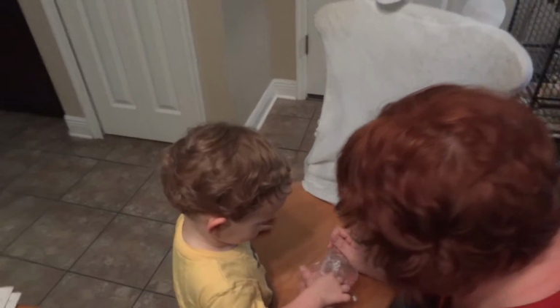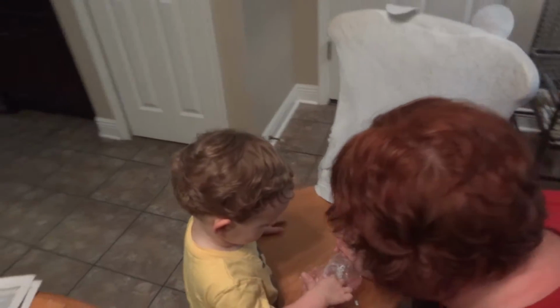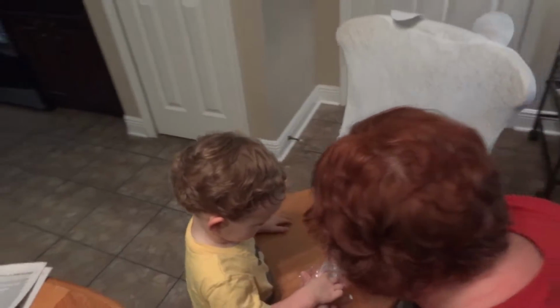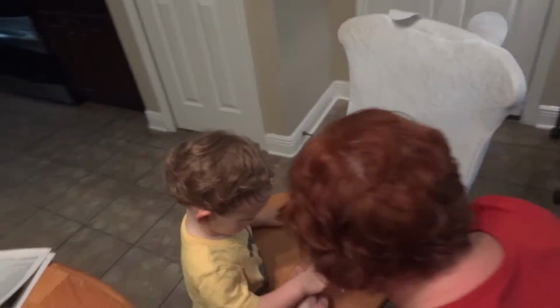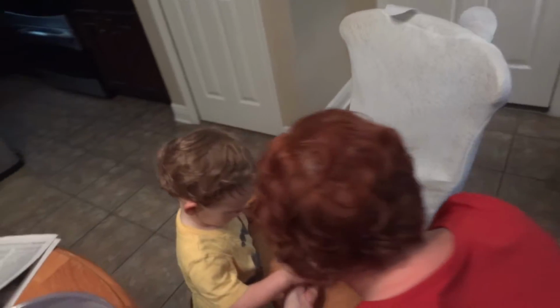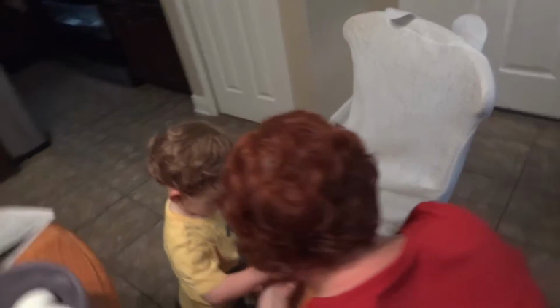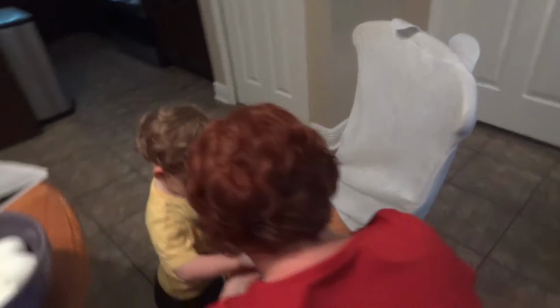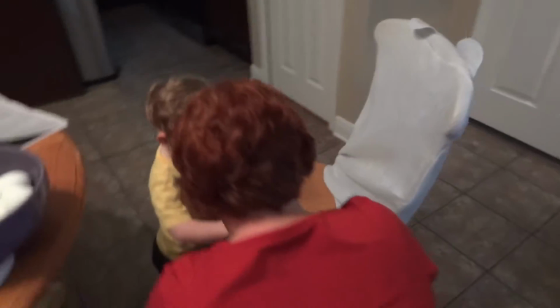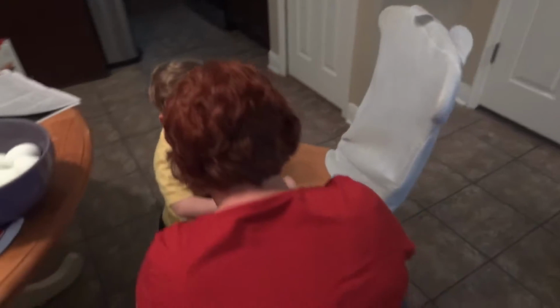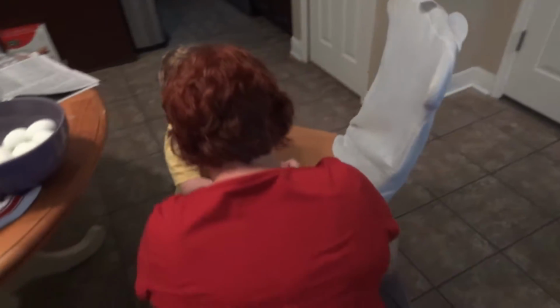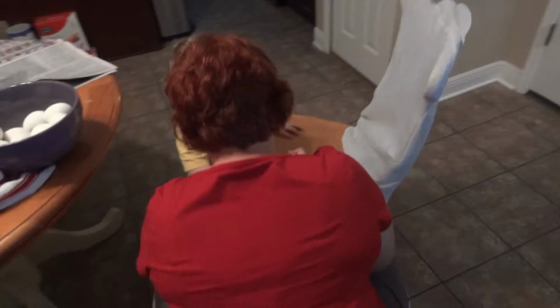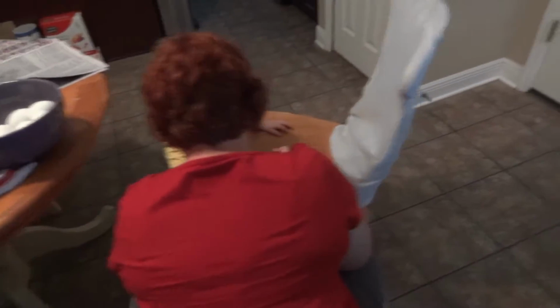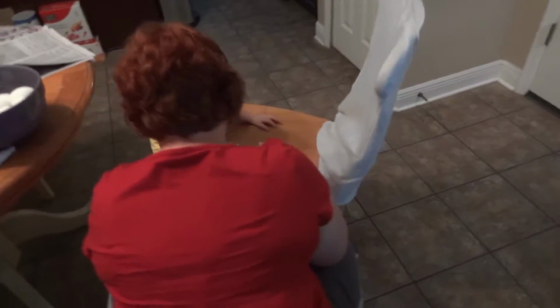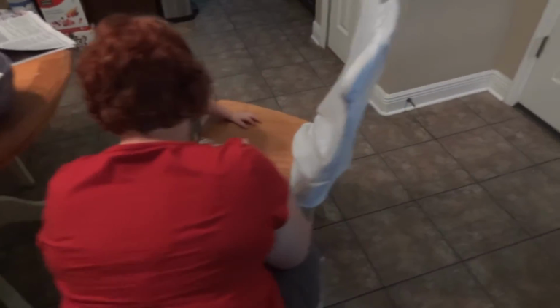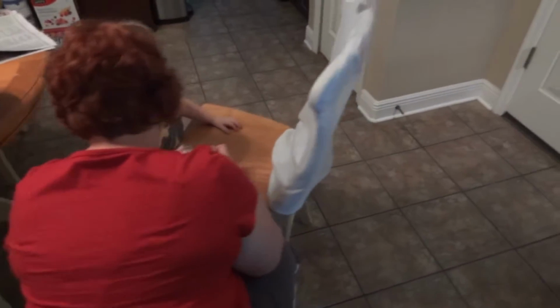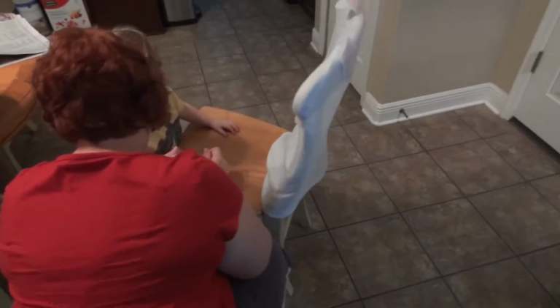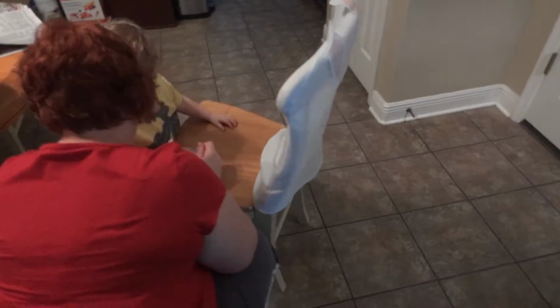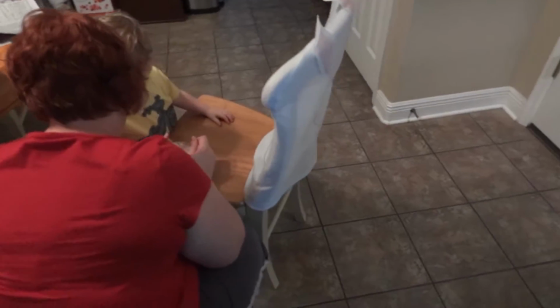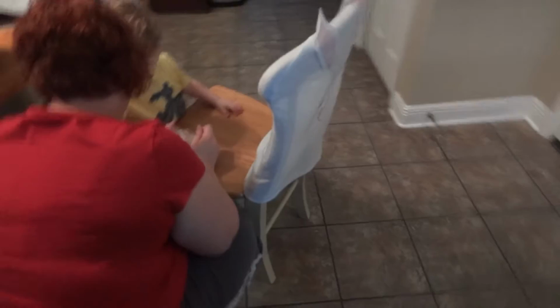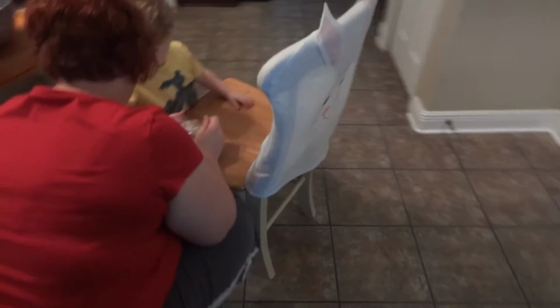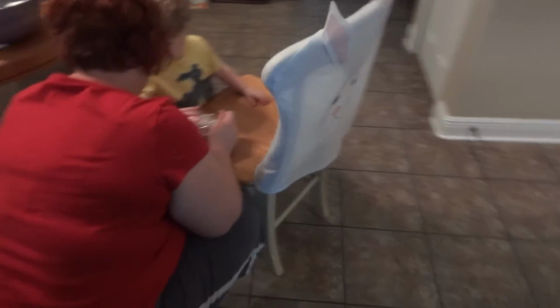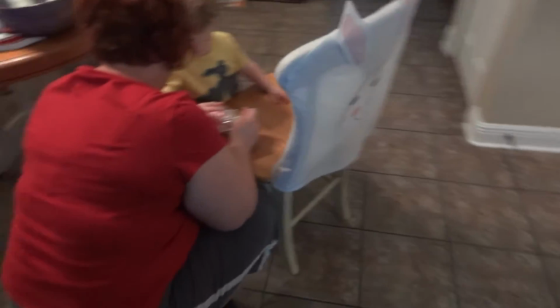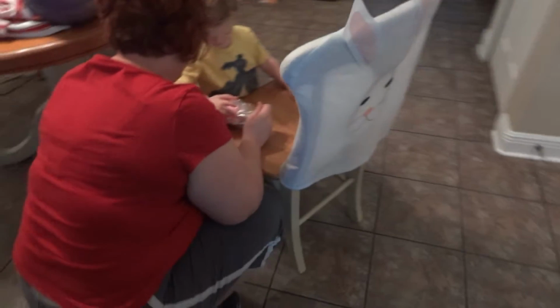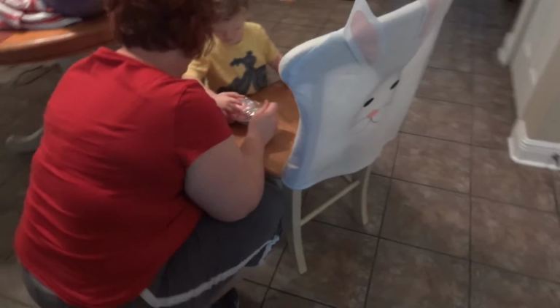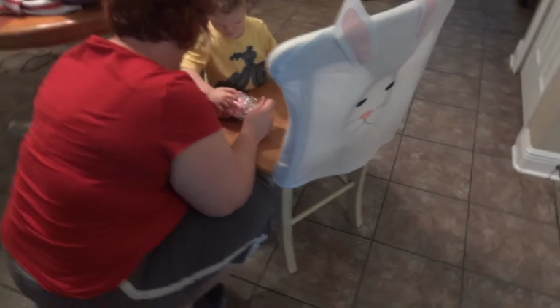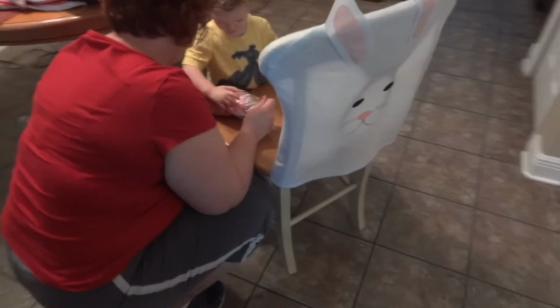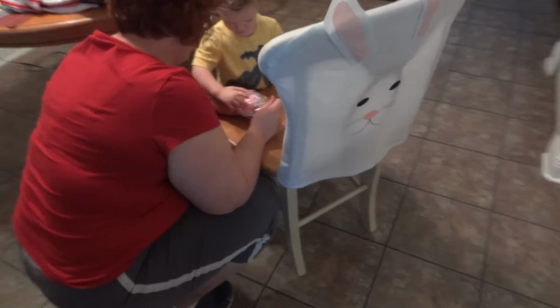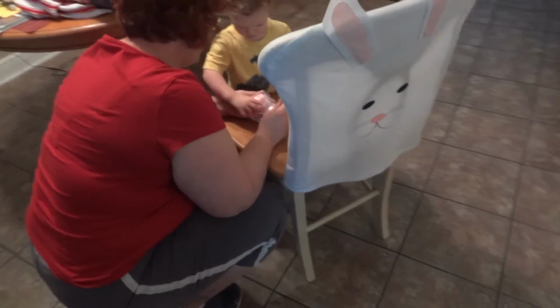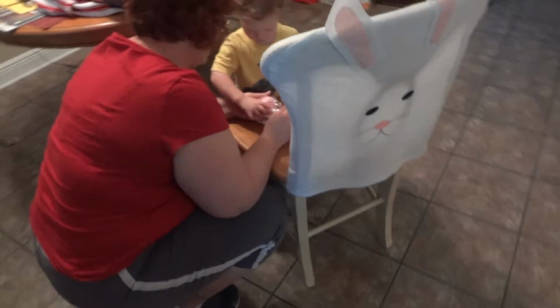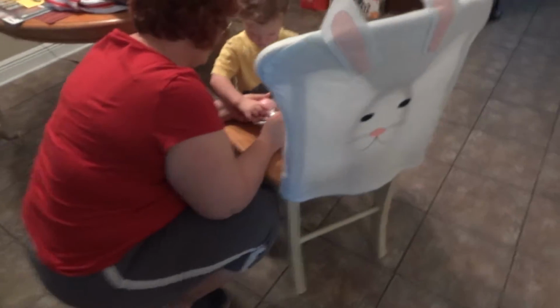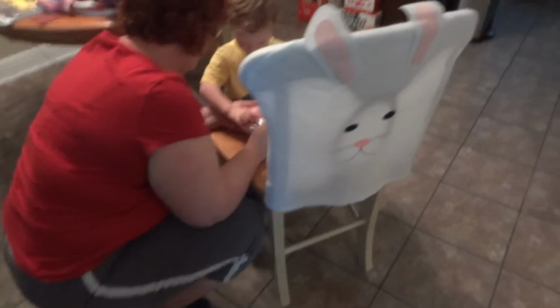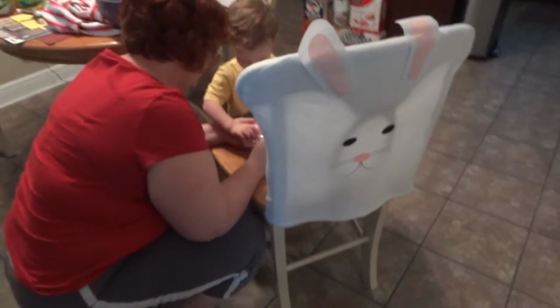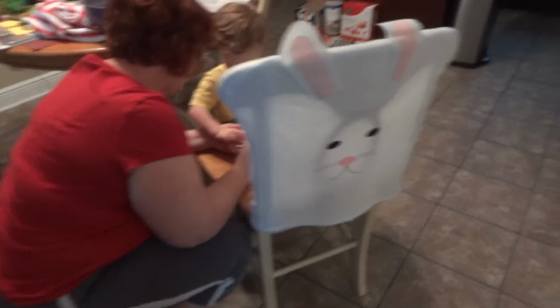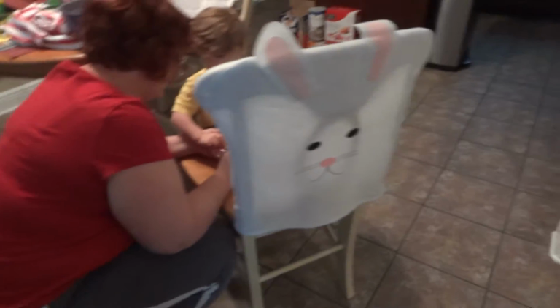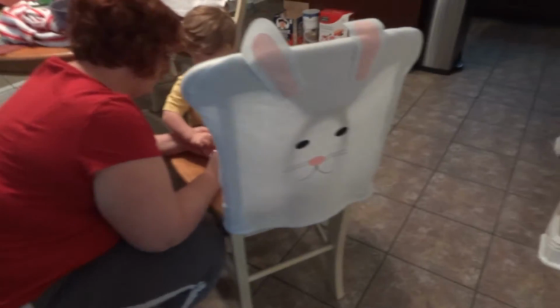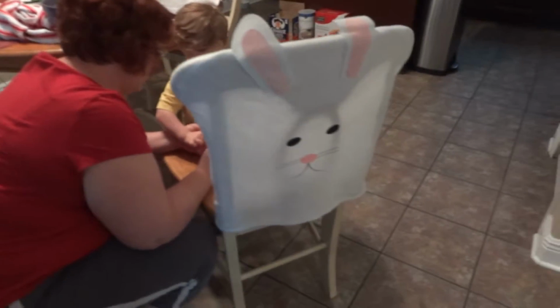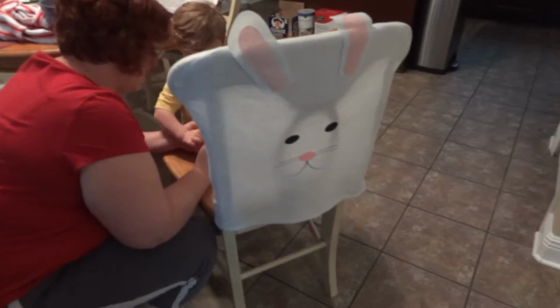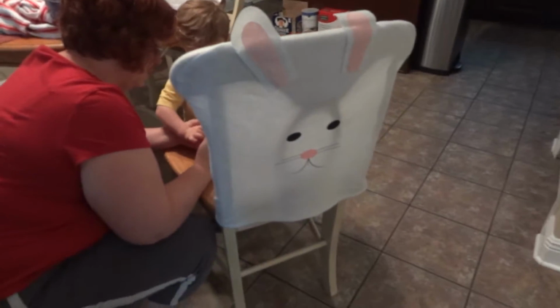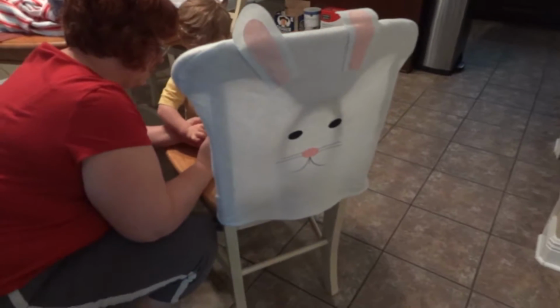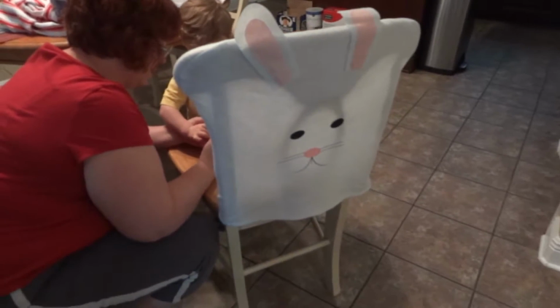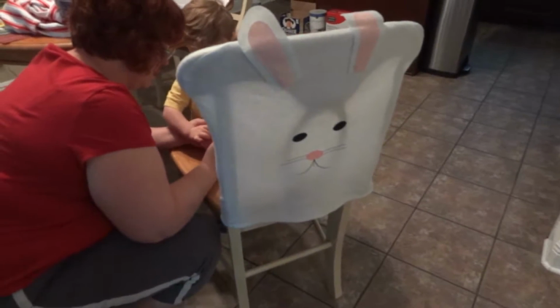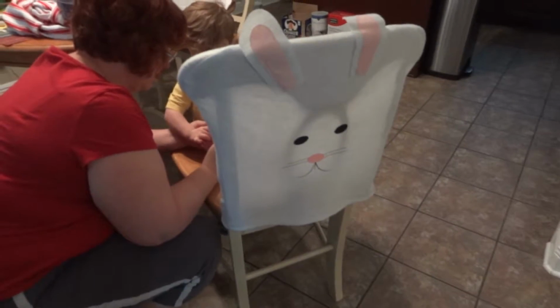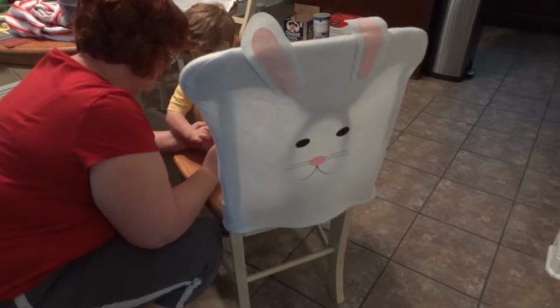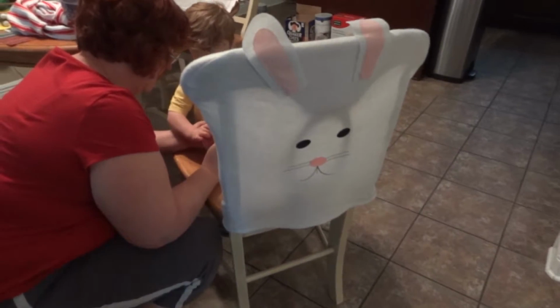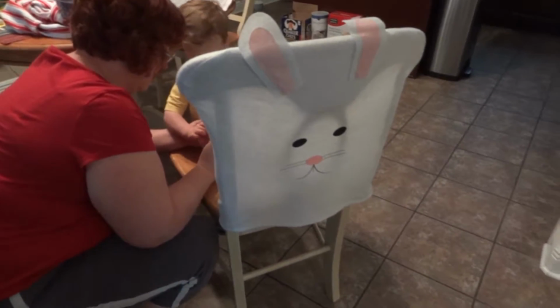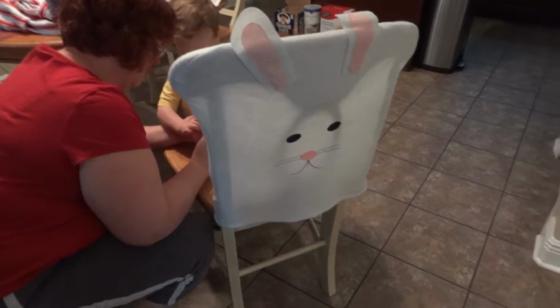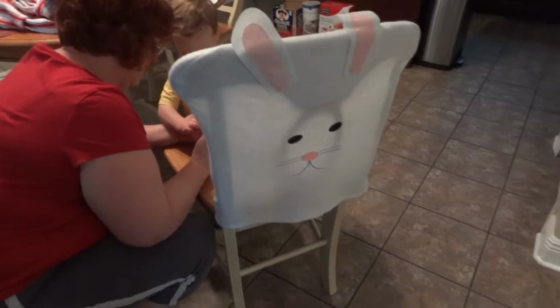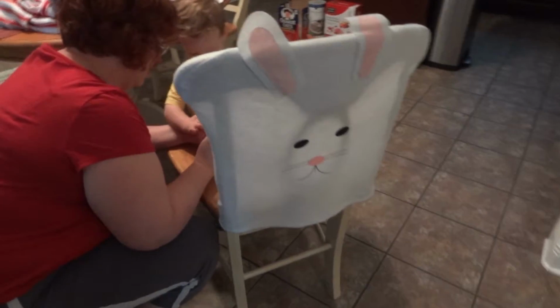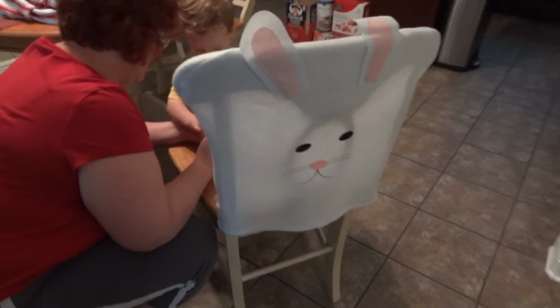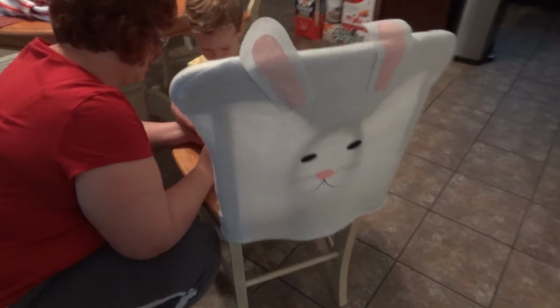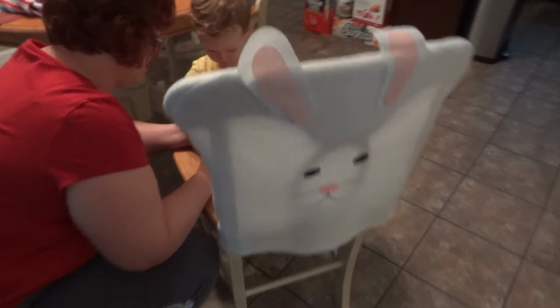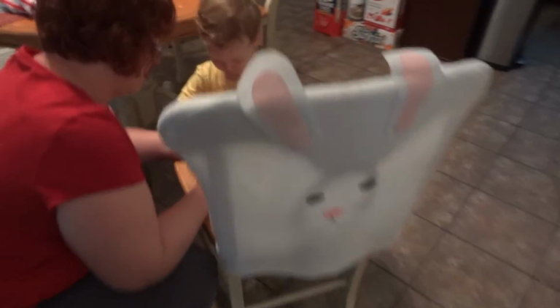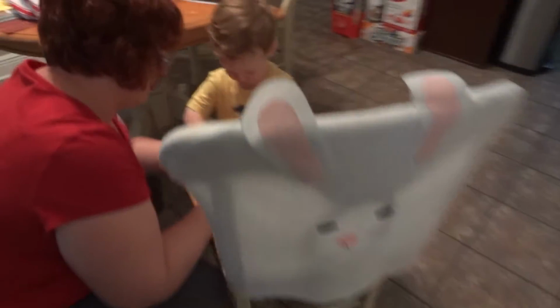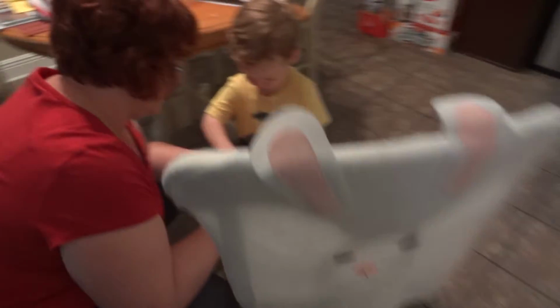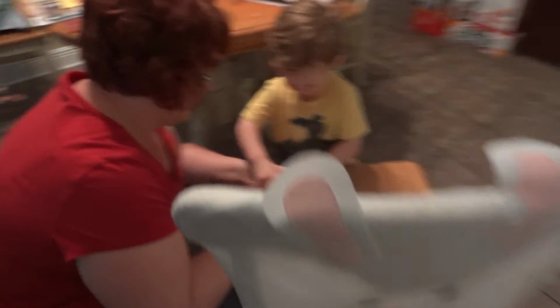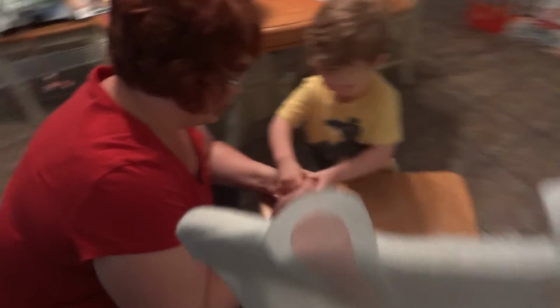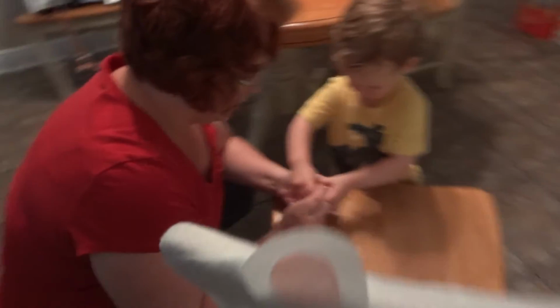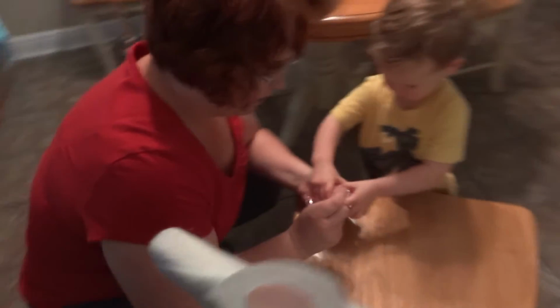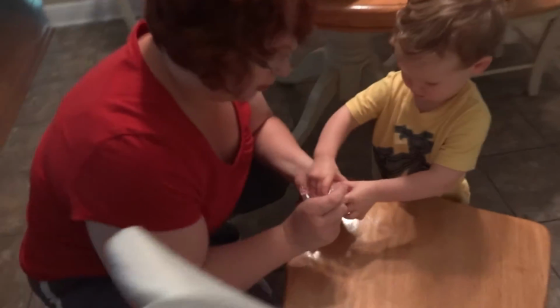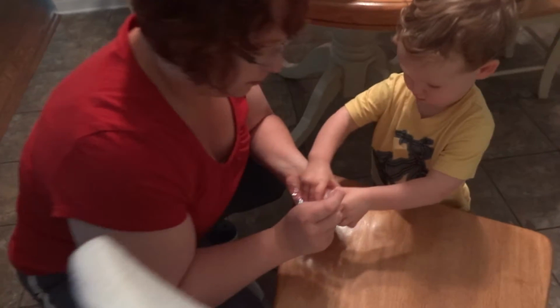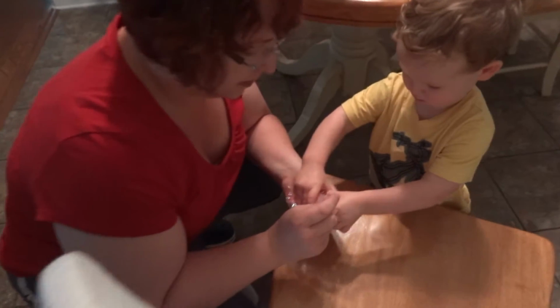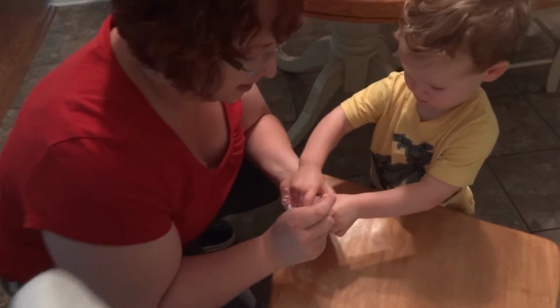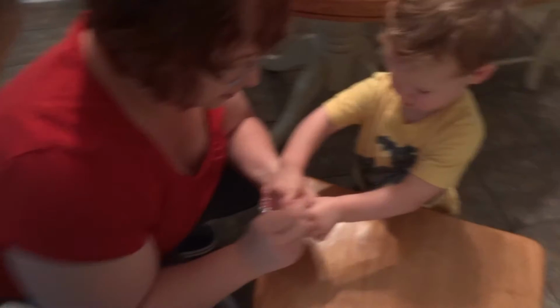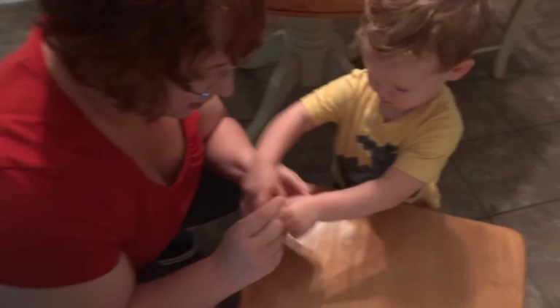It's your bunny chair. Nope, don't push too hard. Oops. You pushed a little hard, but that's okay.